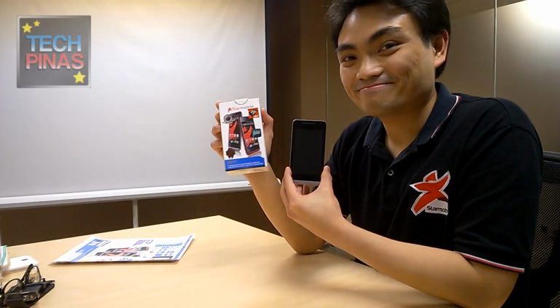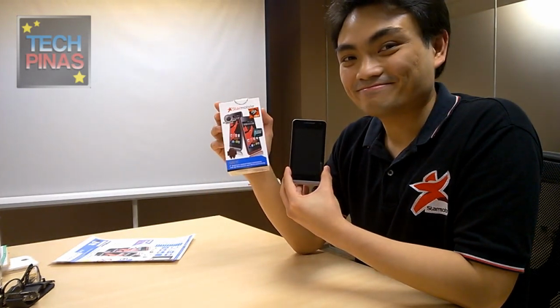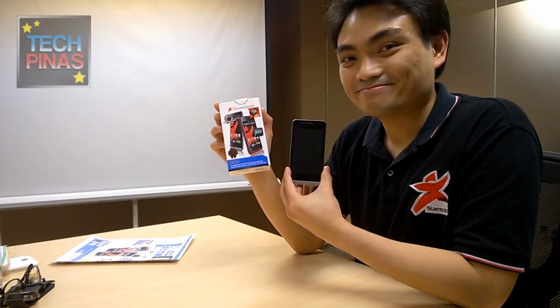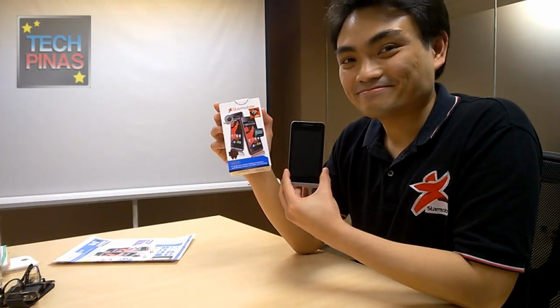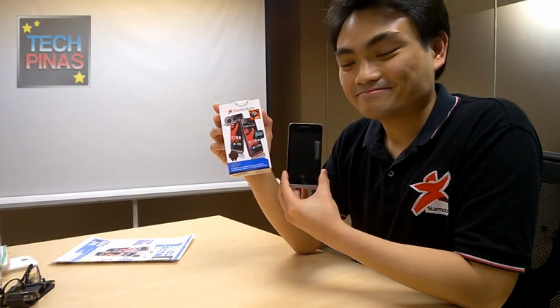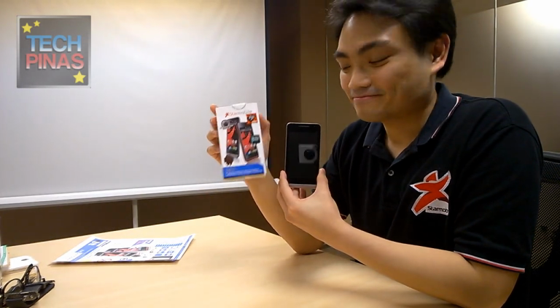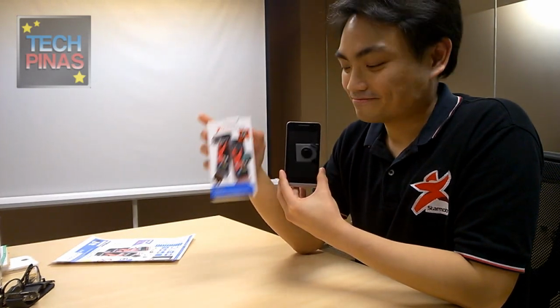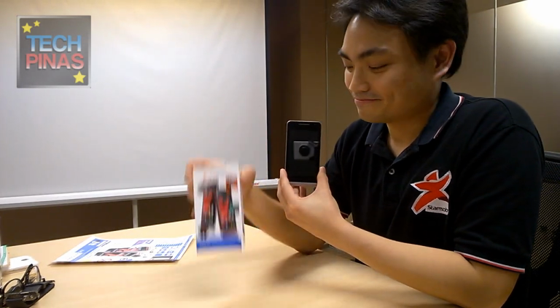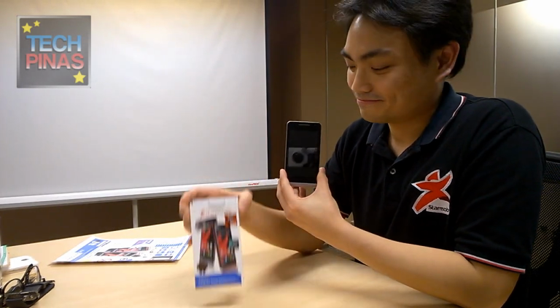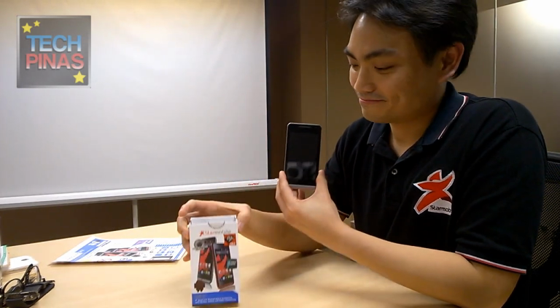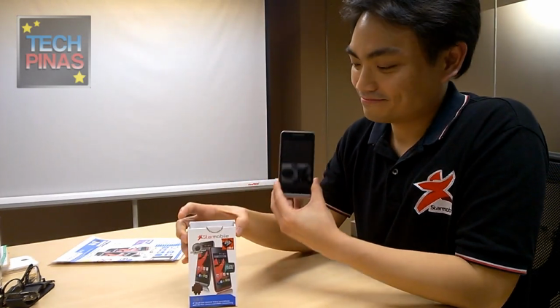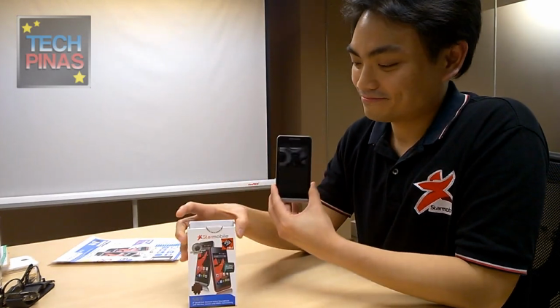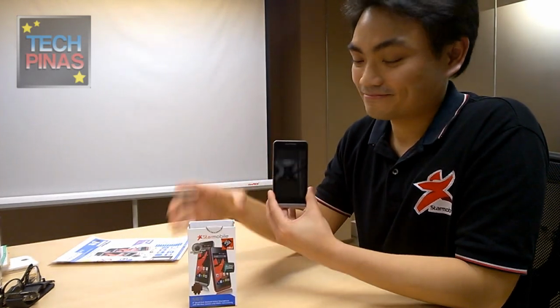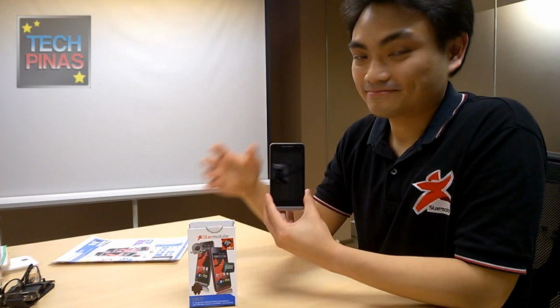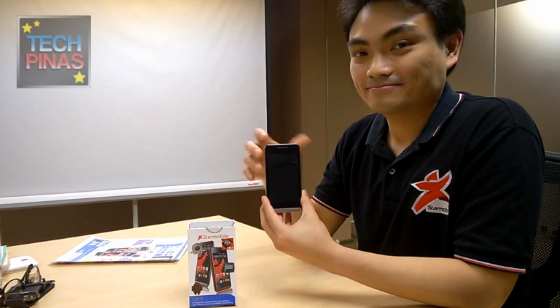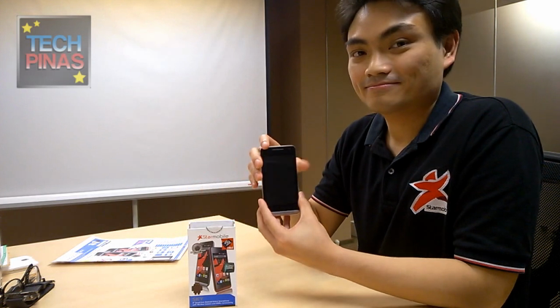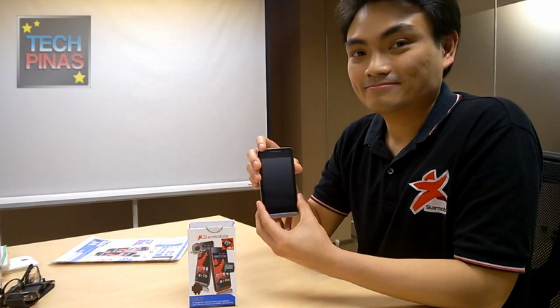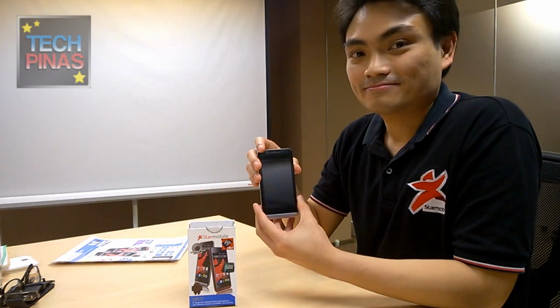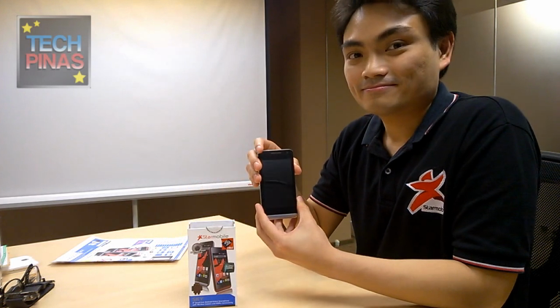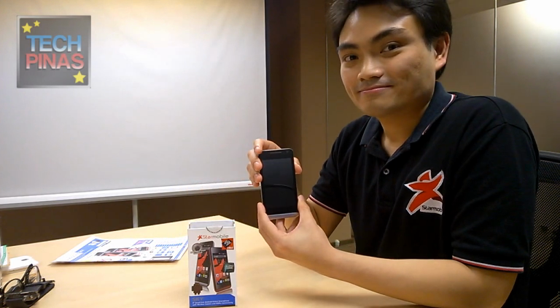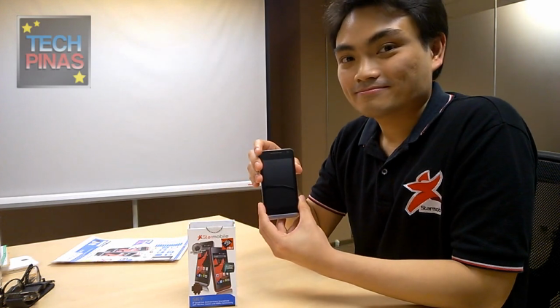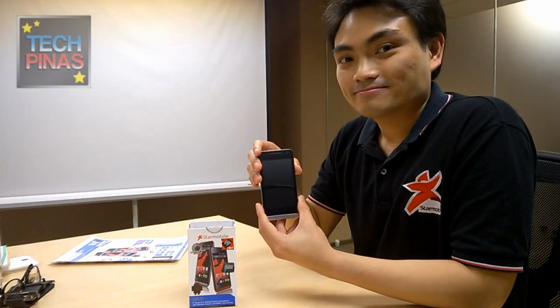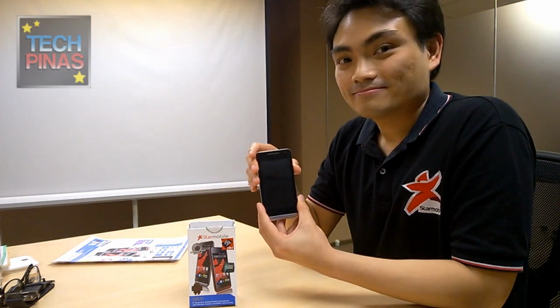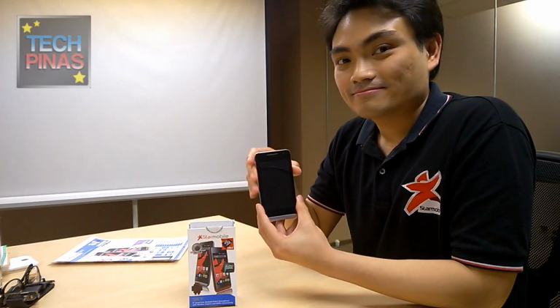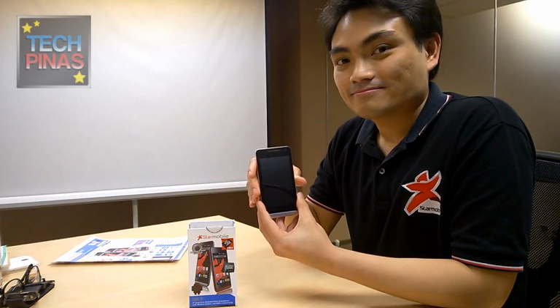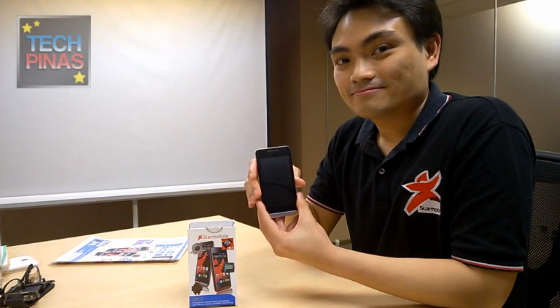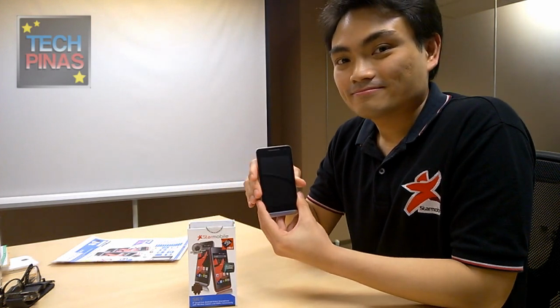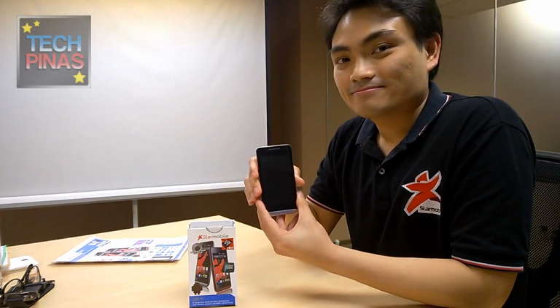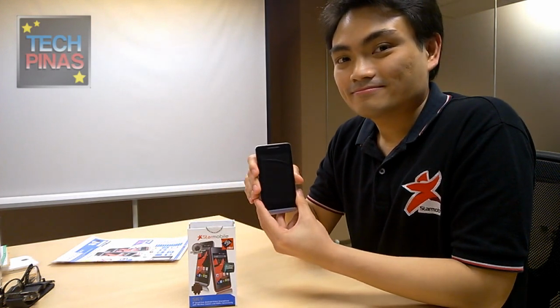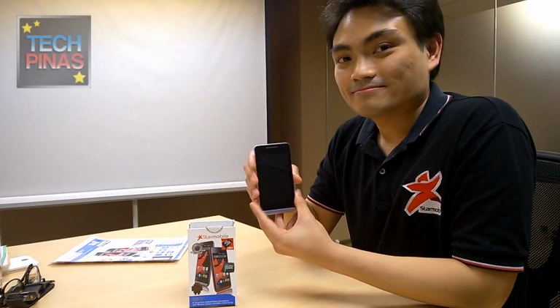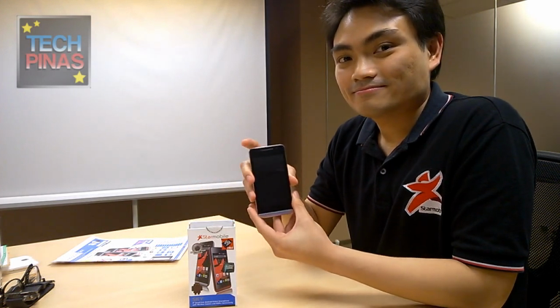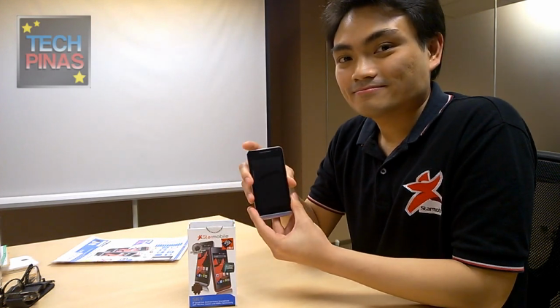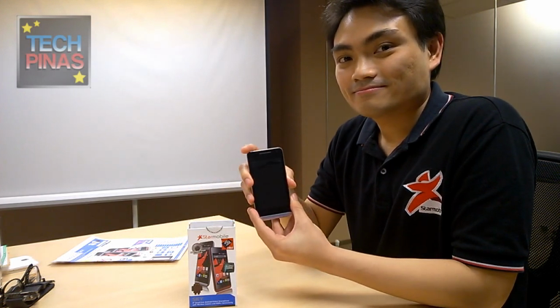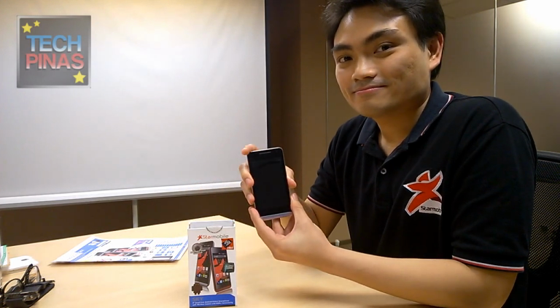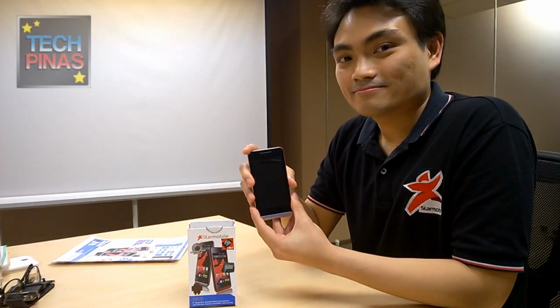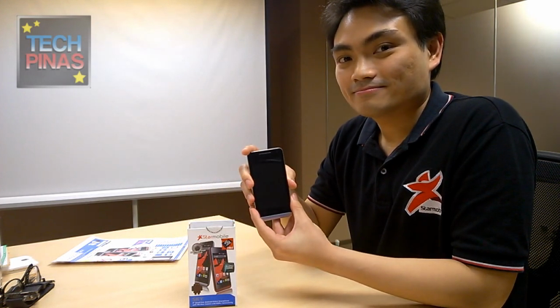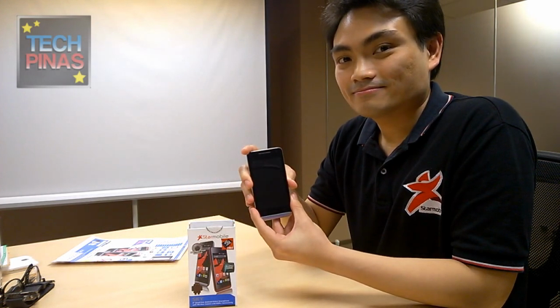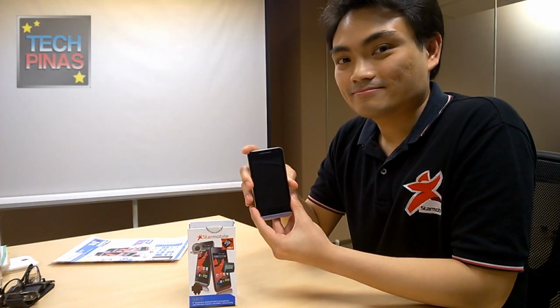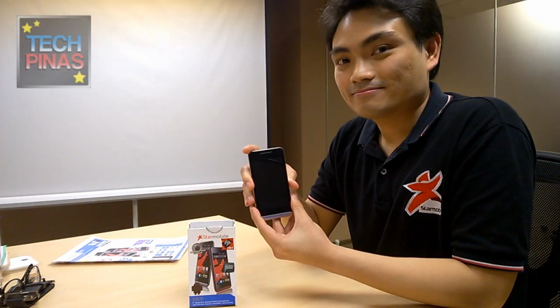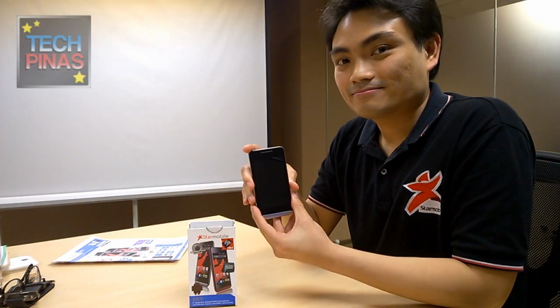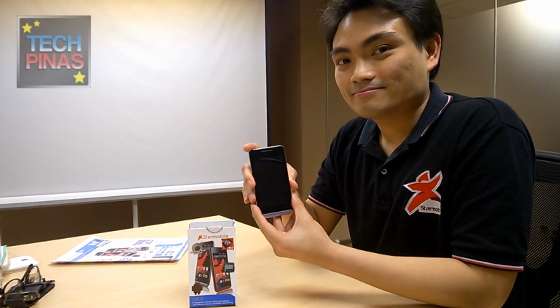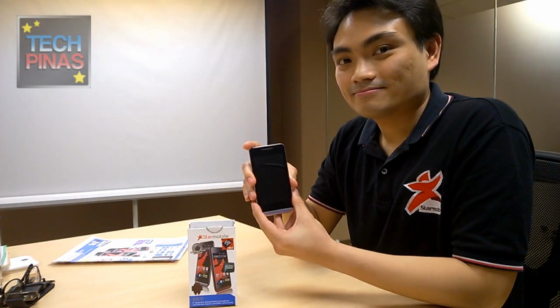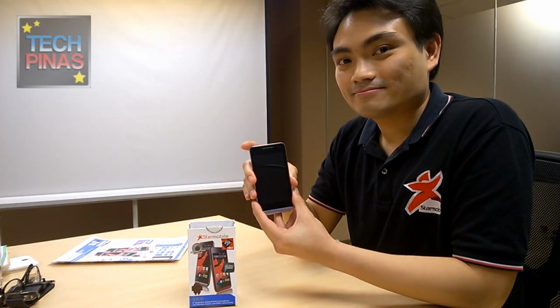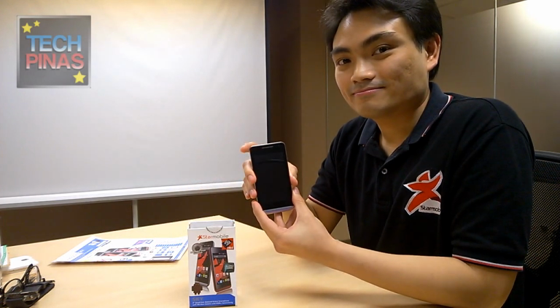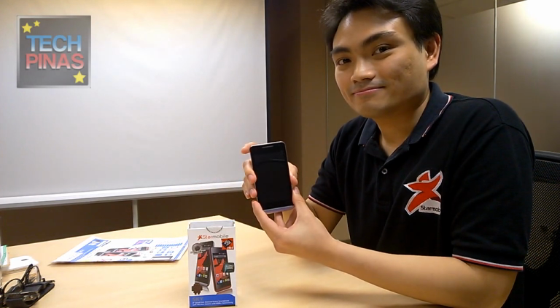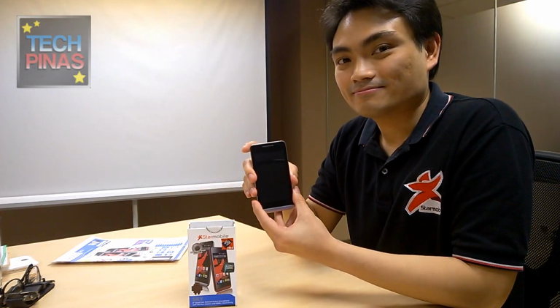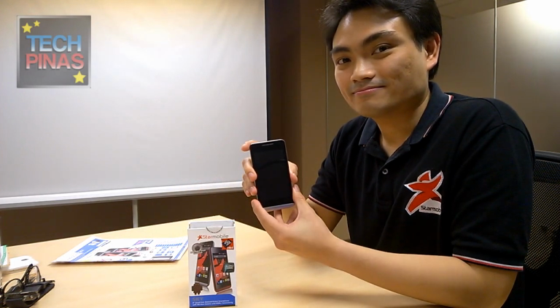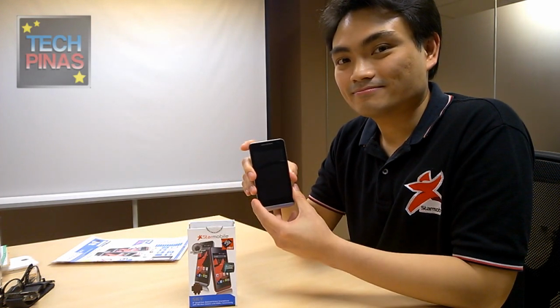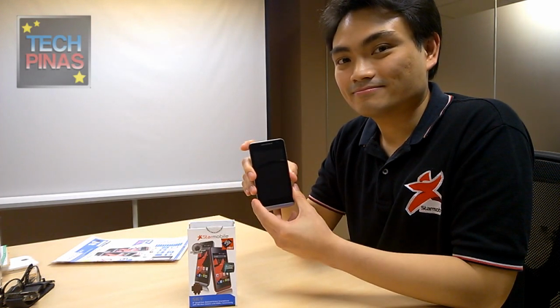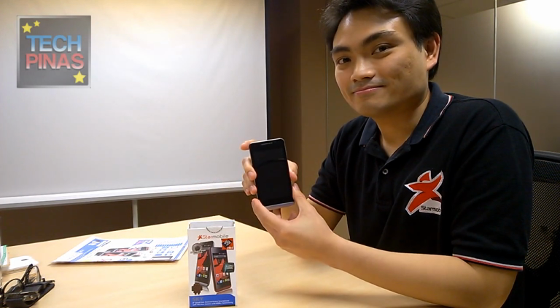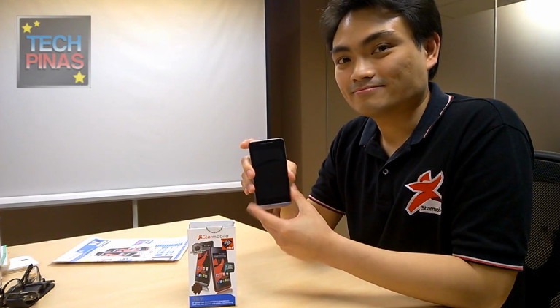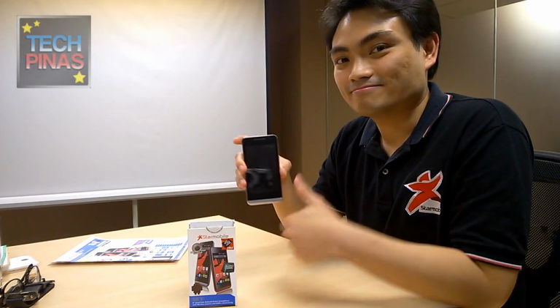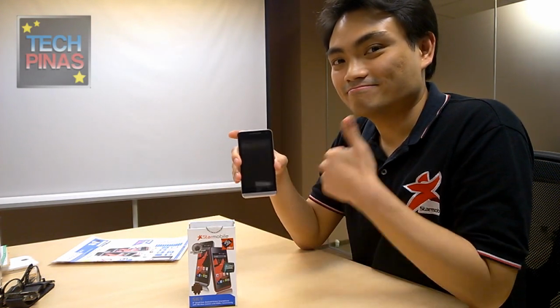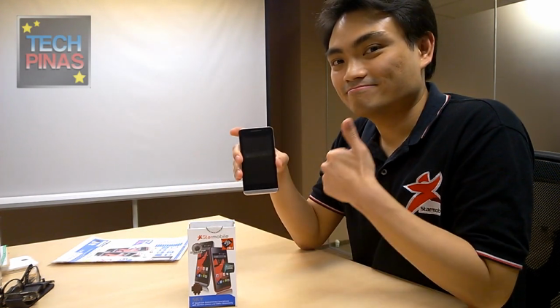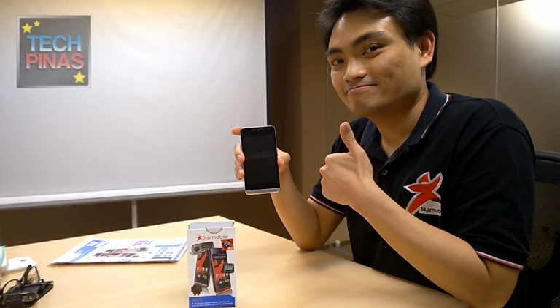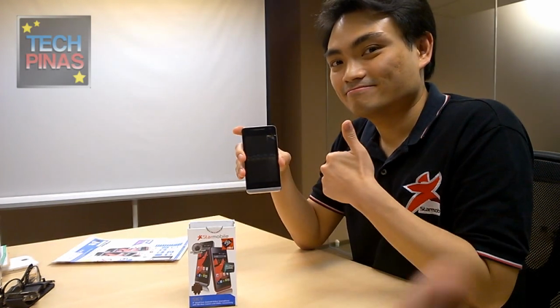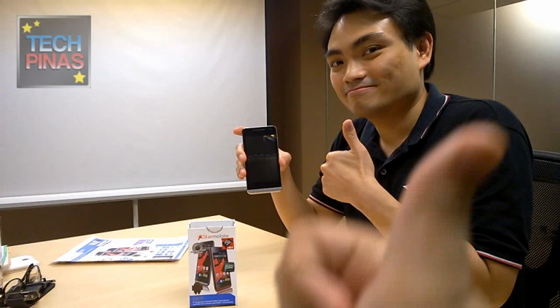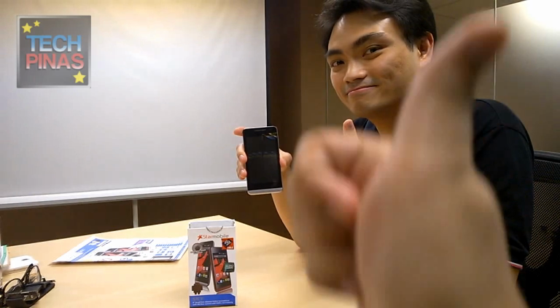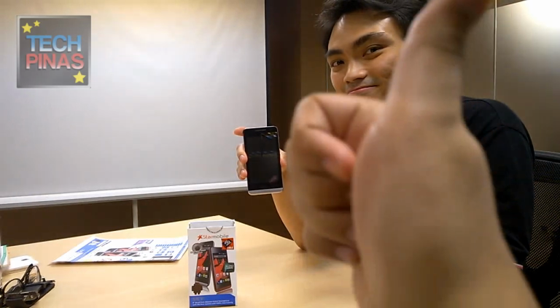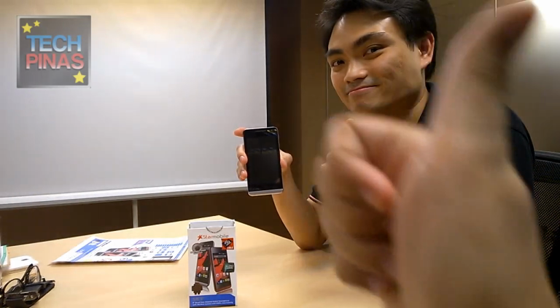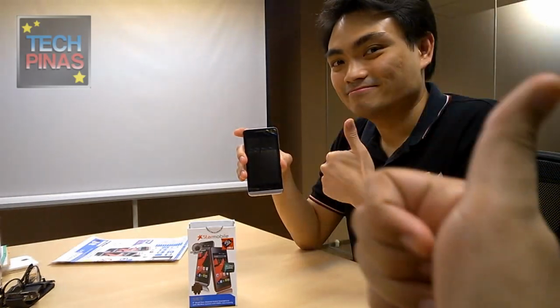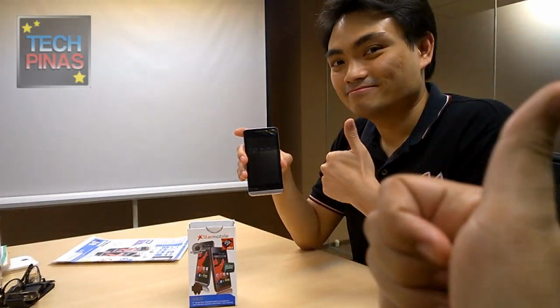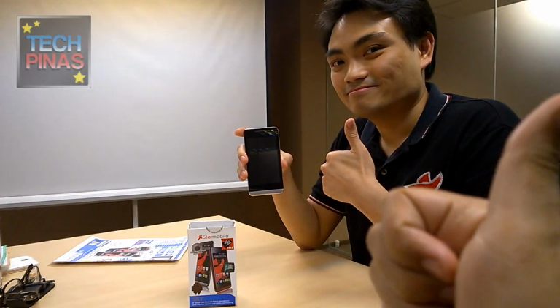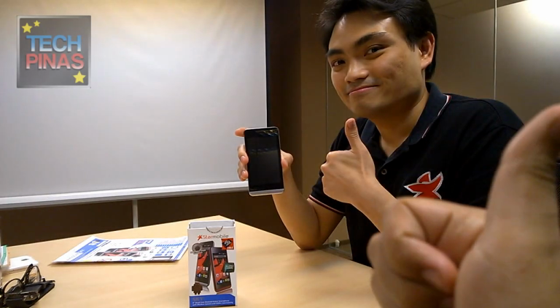Again, this is Mr. Elijah Mendoza, product marketing manager of StarMobile, with the StarMobile Sky. Thumbs up!